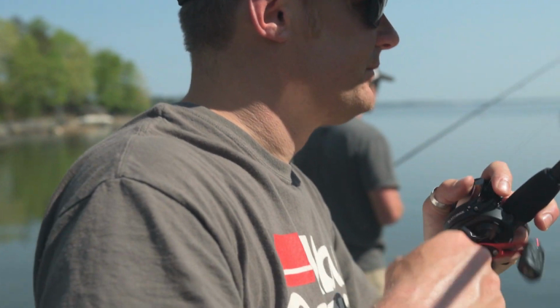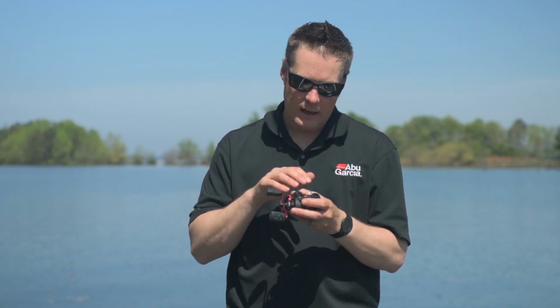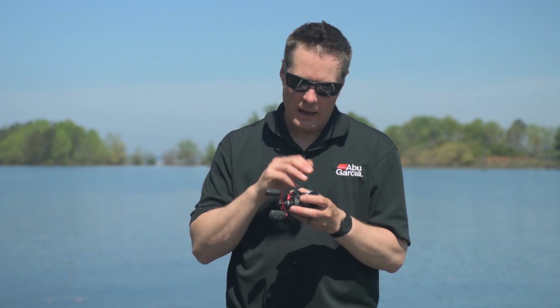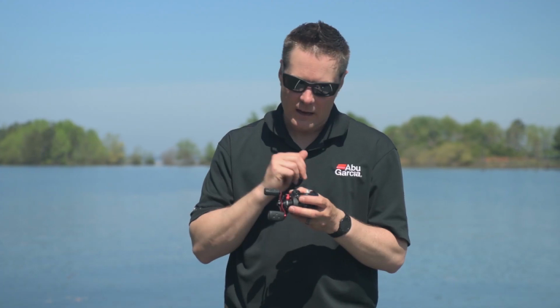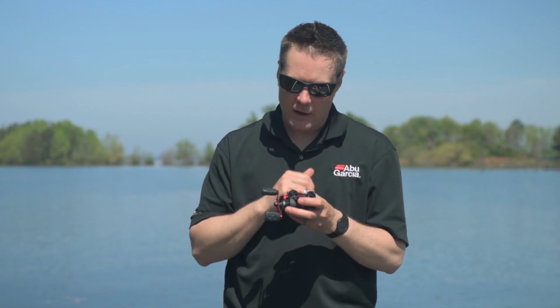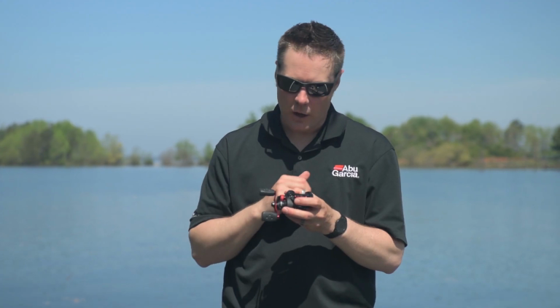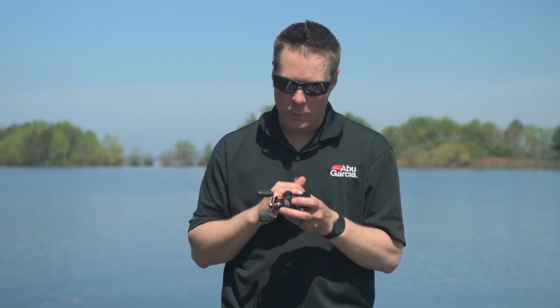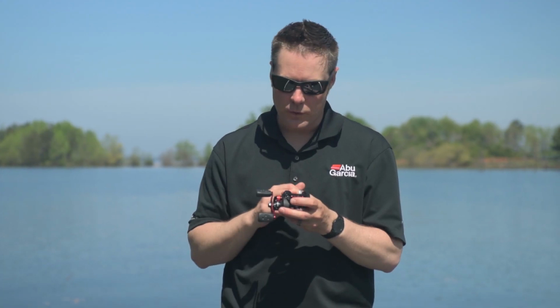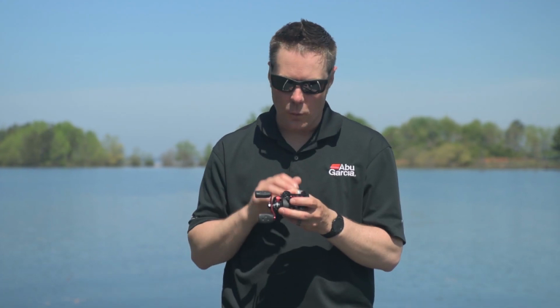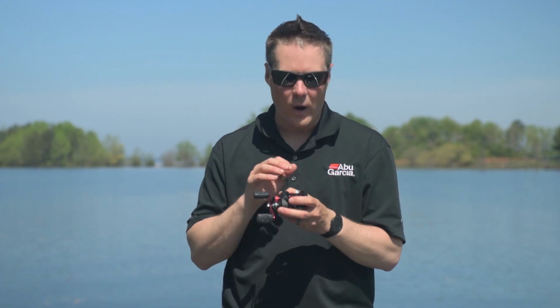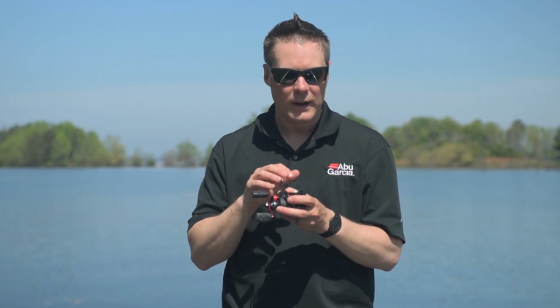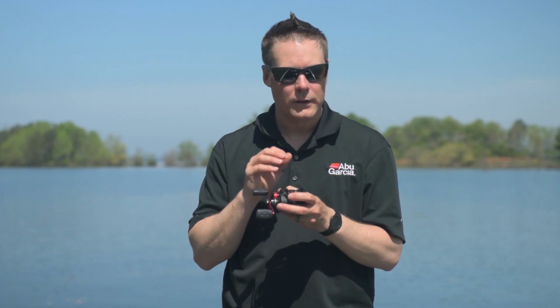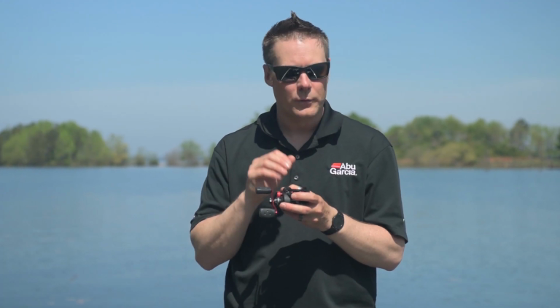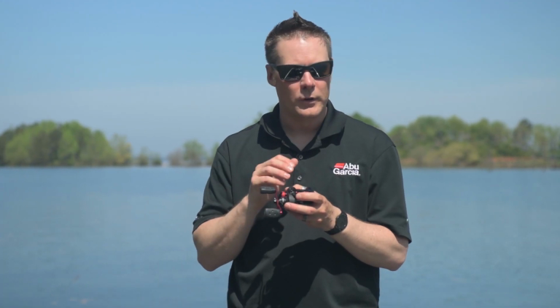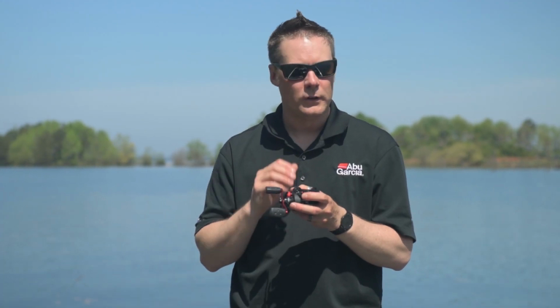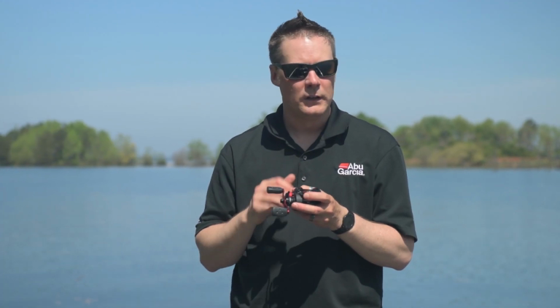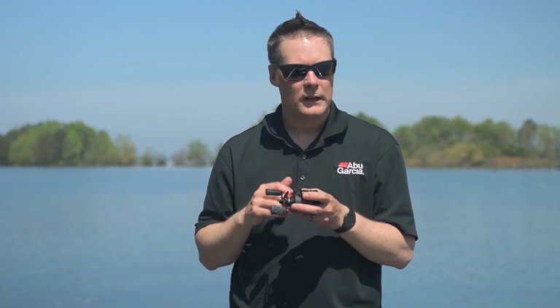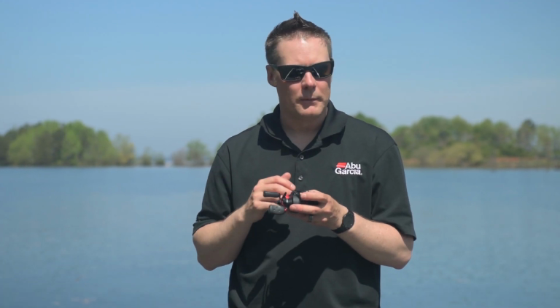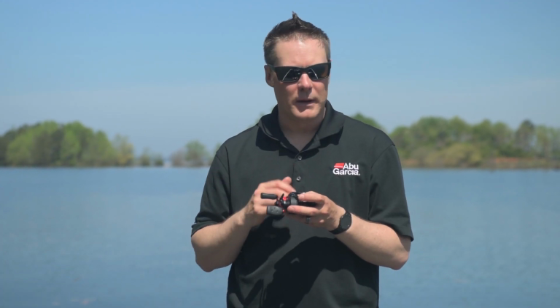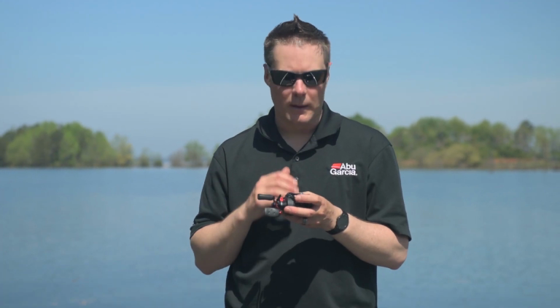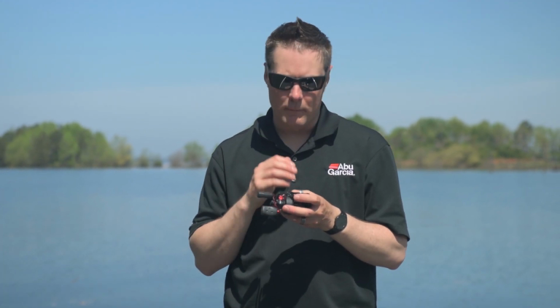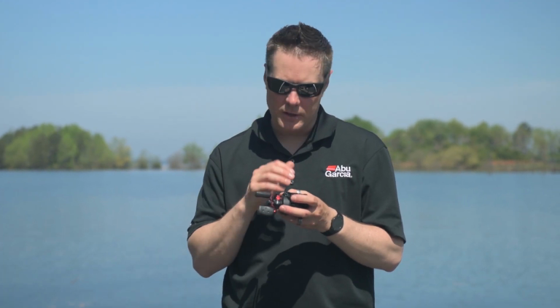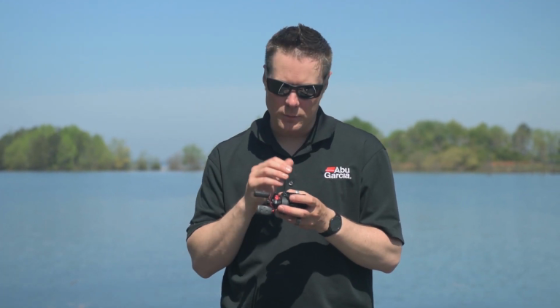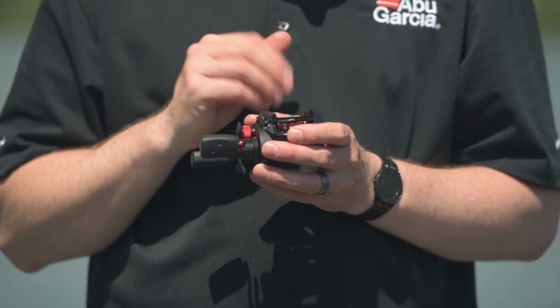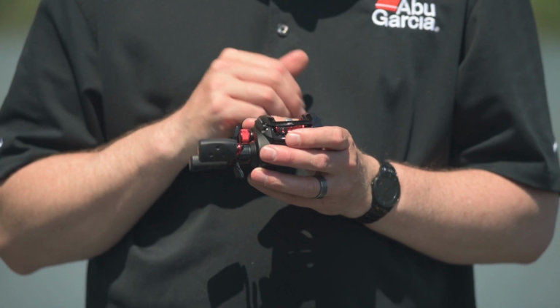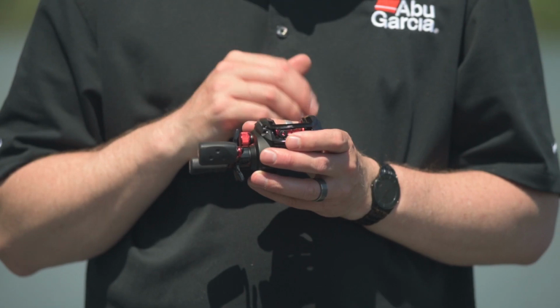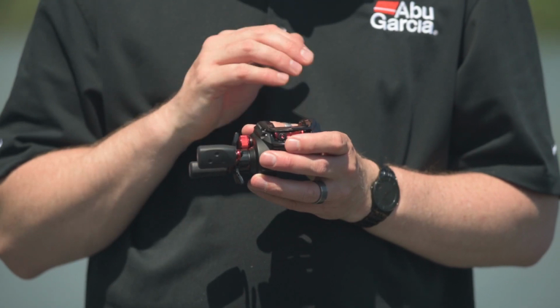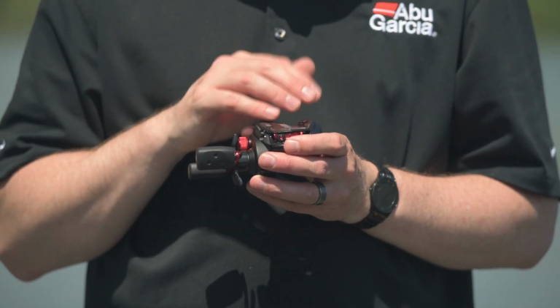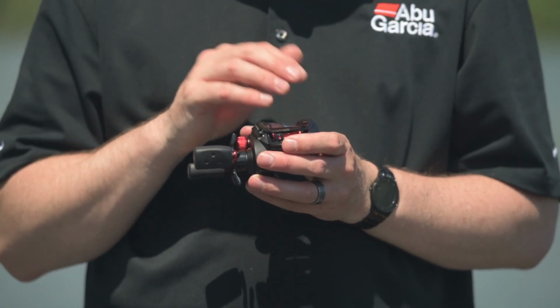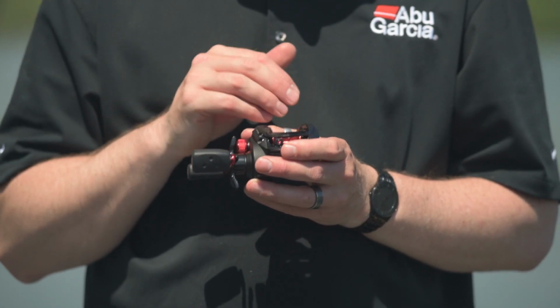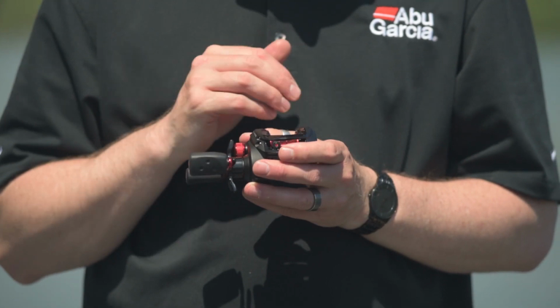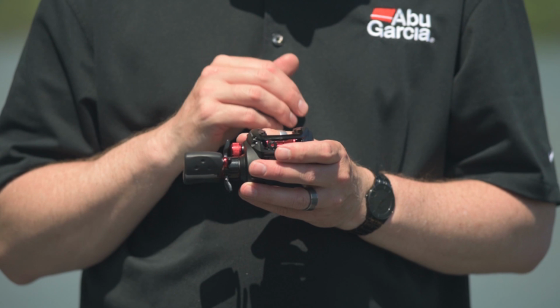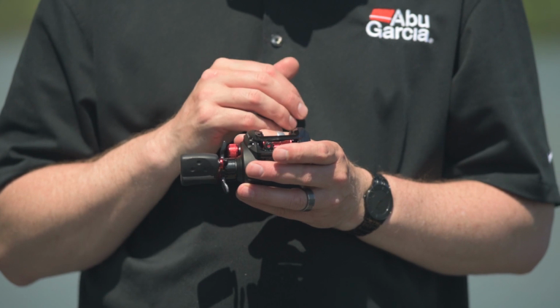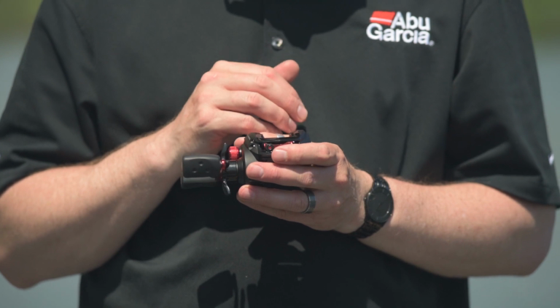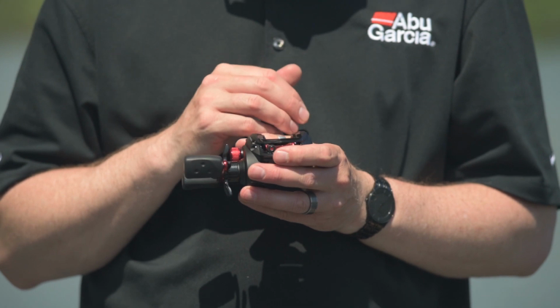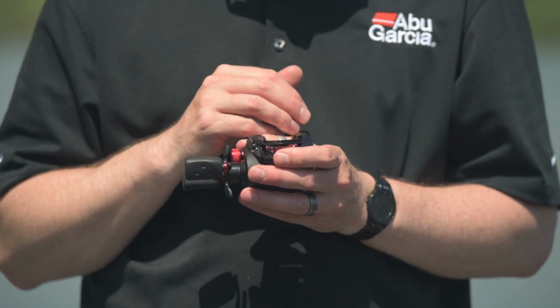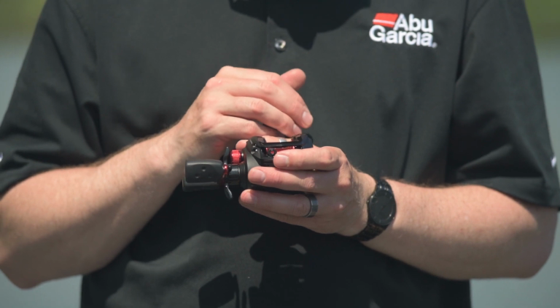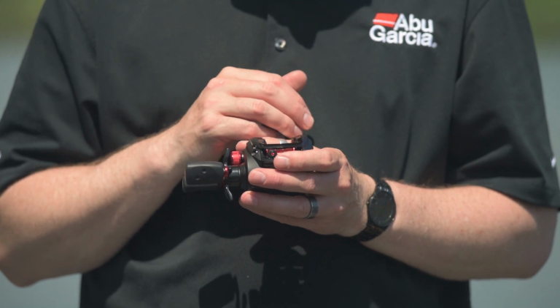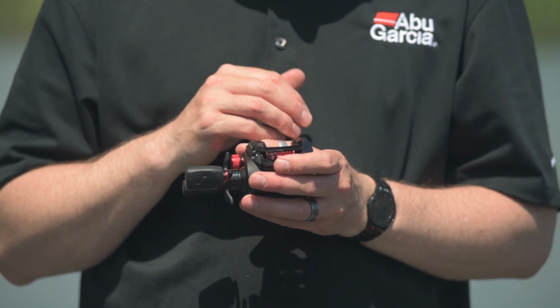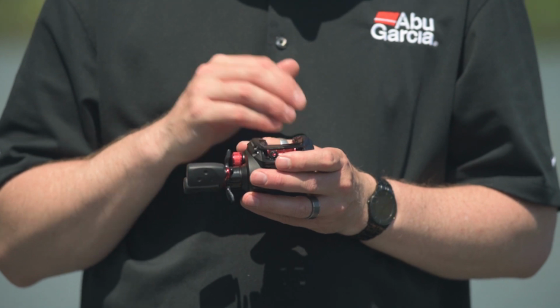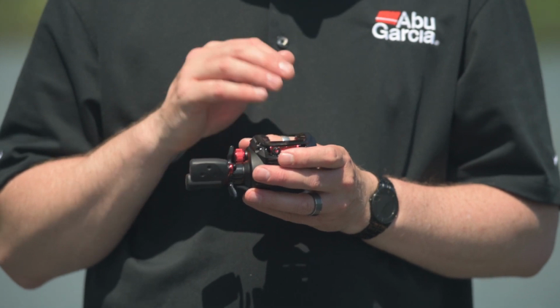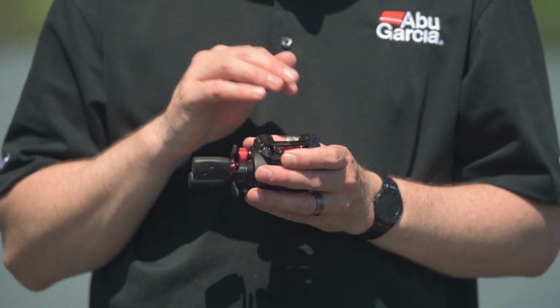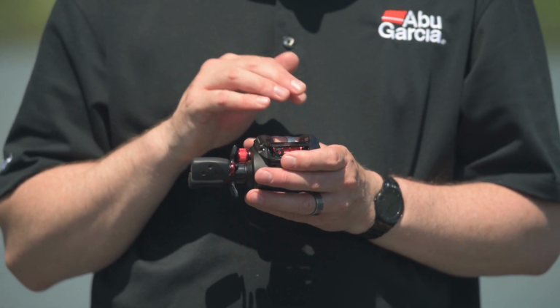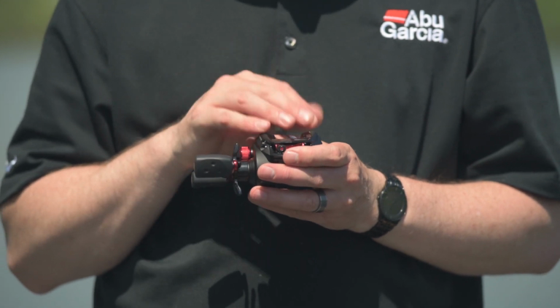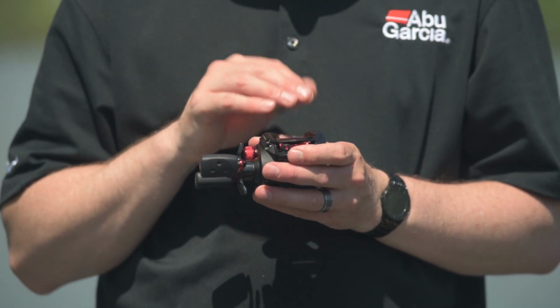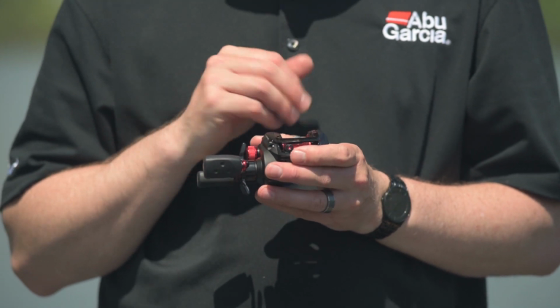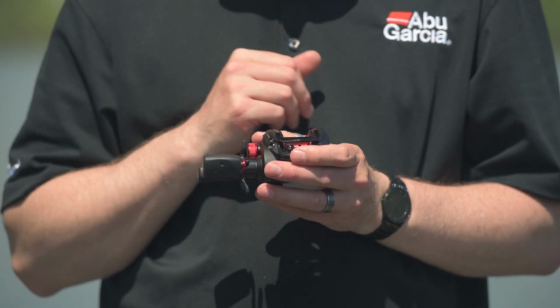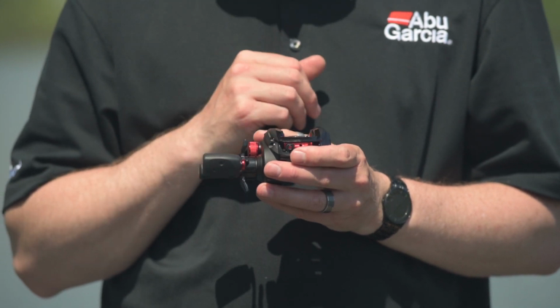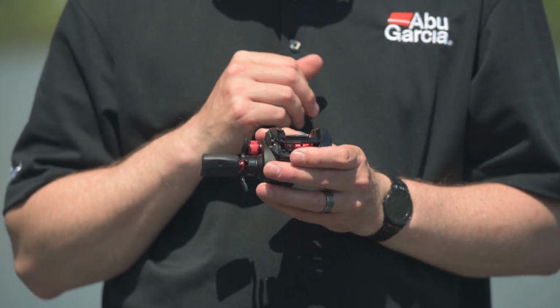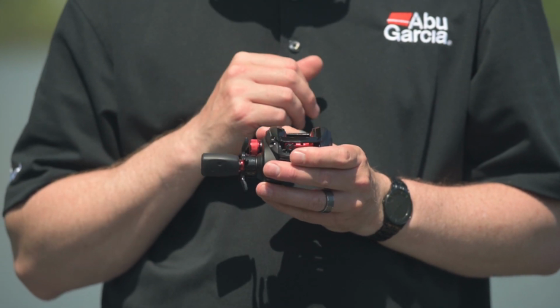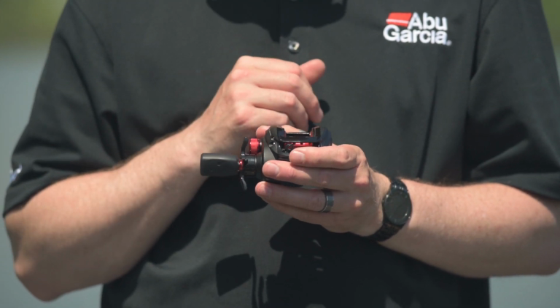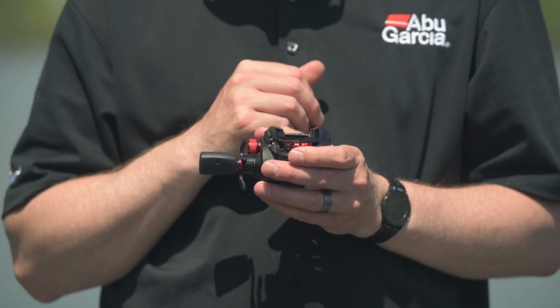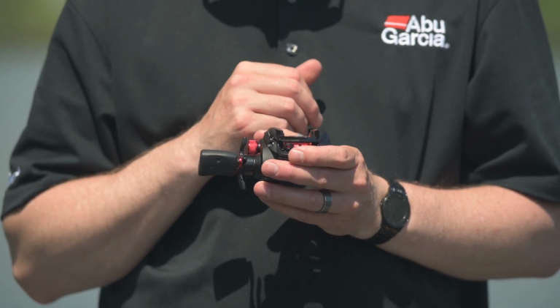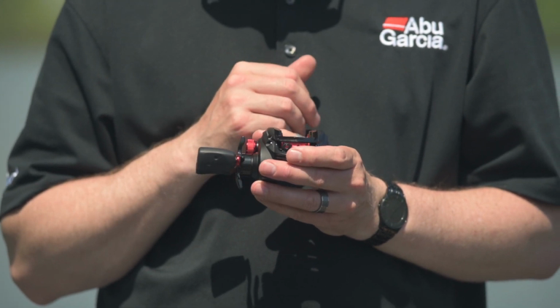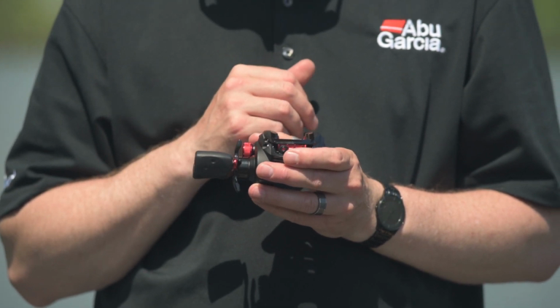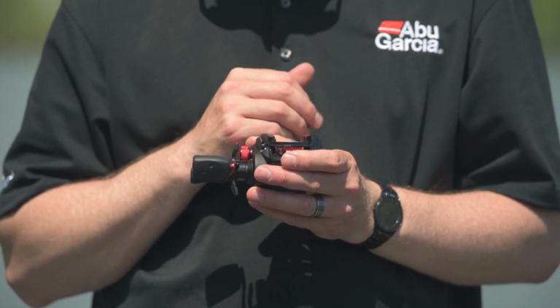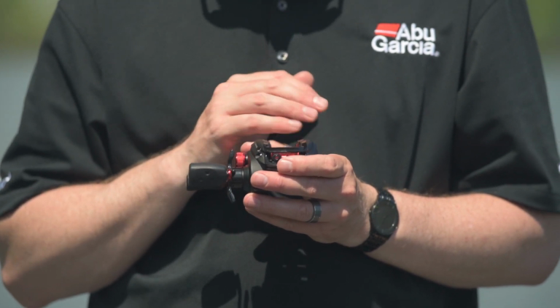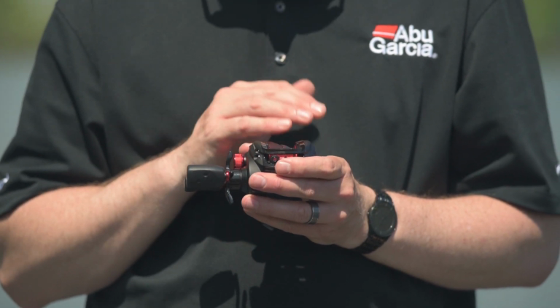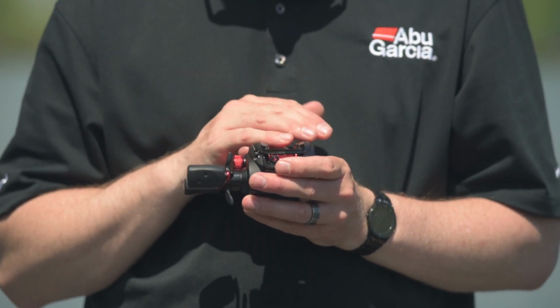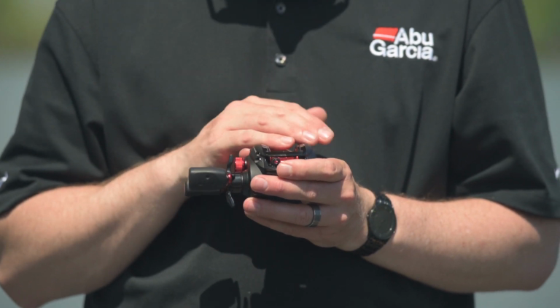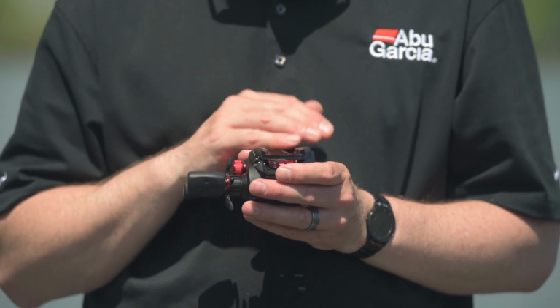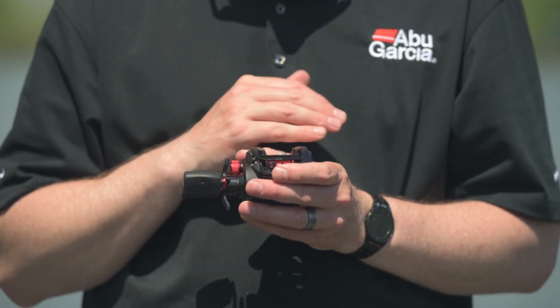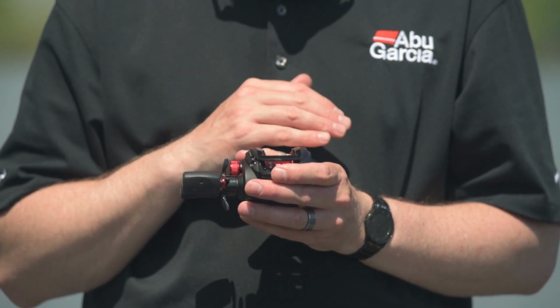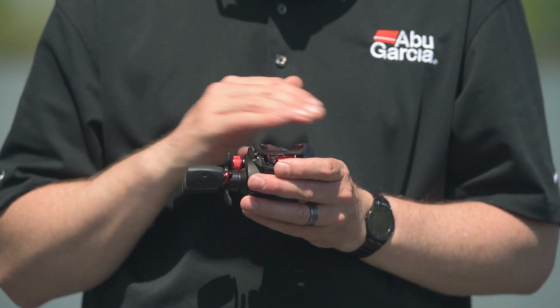To help with the weight of the reel and make it much more ergonomic to fish with, we use a one piece graphite frame and graphite side plates.